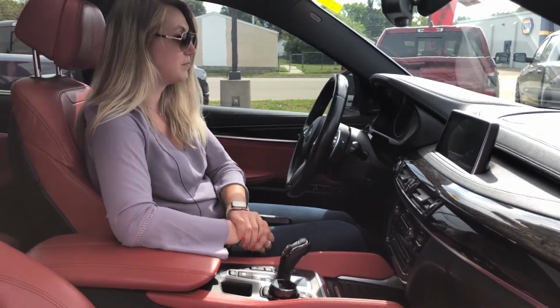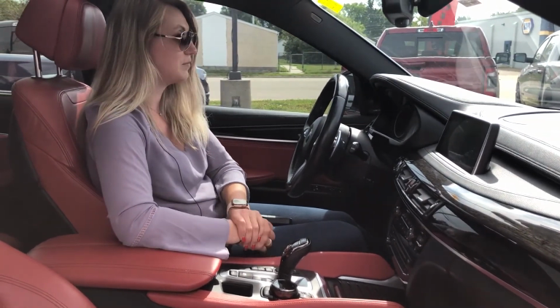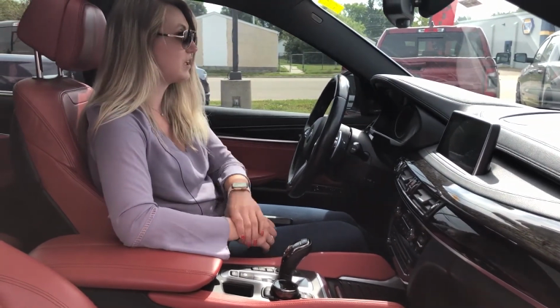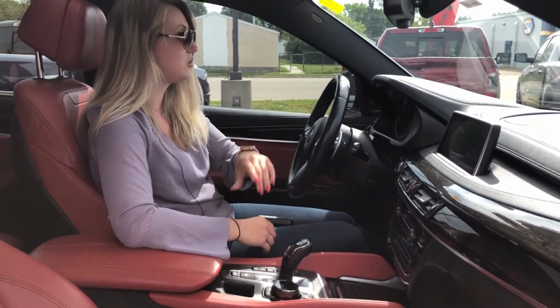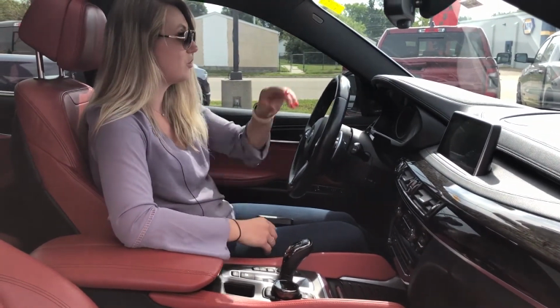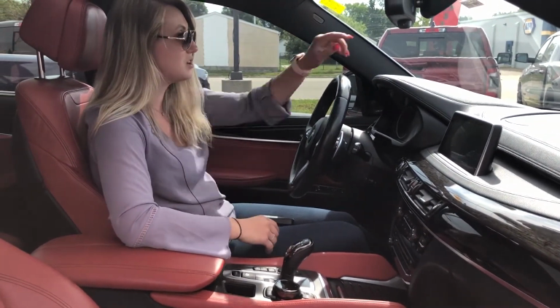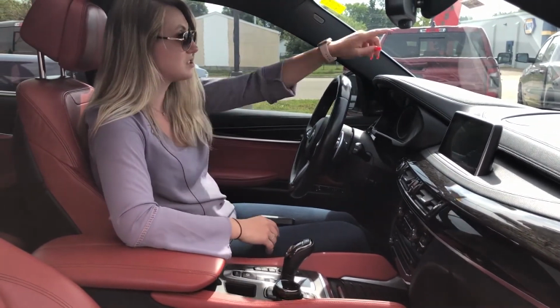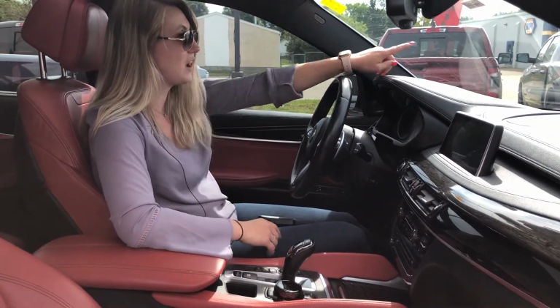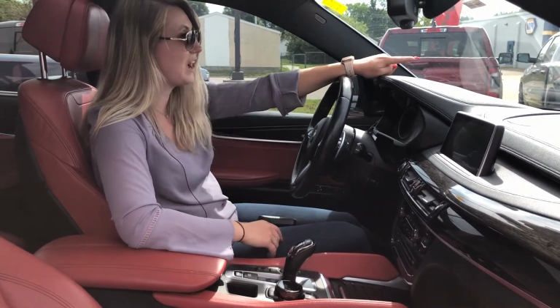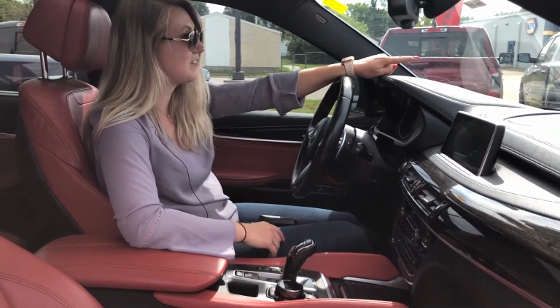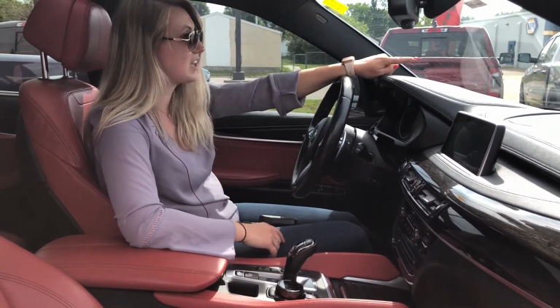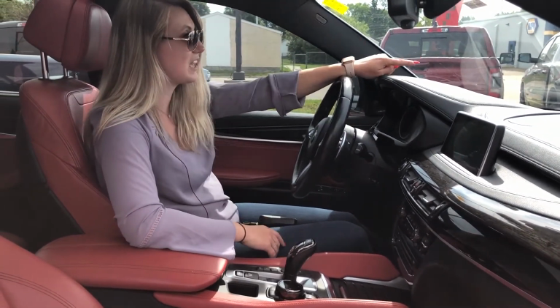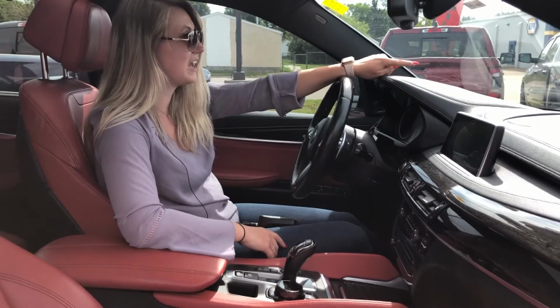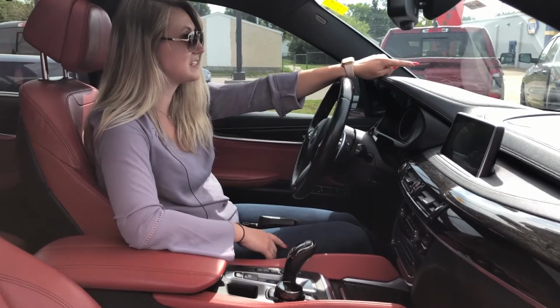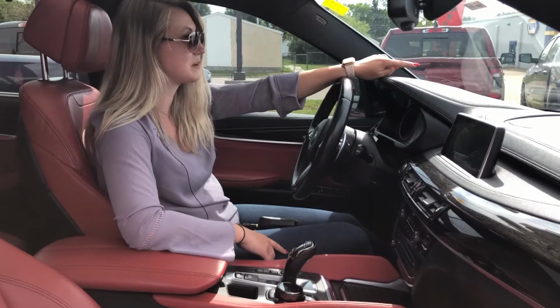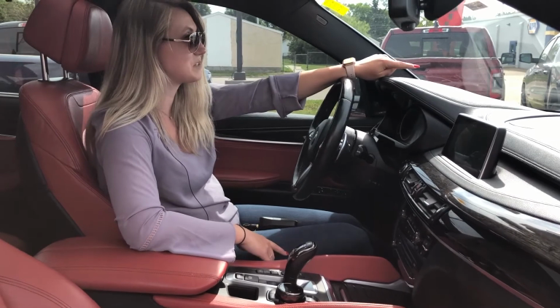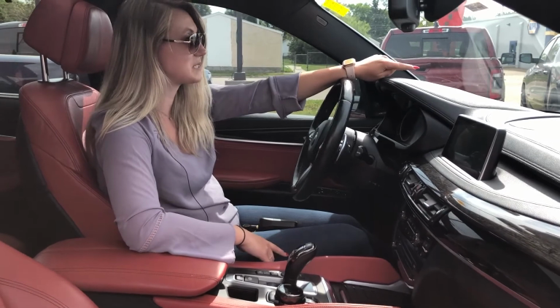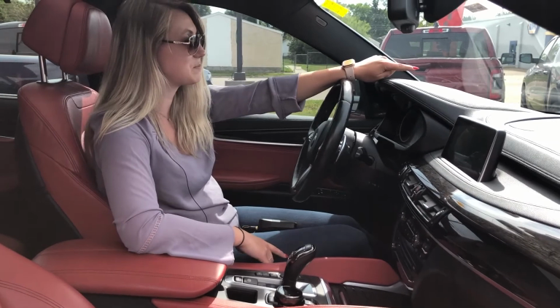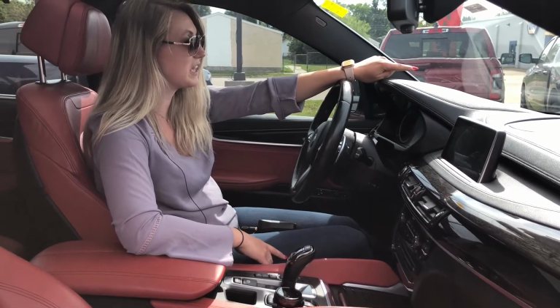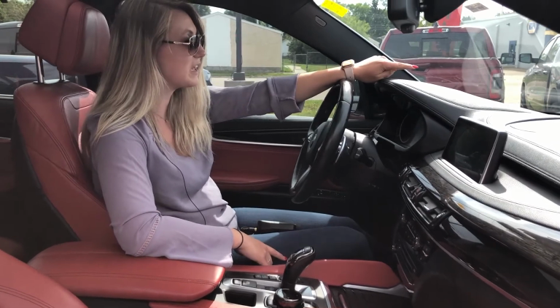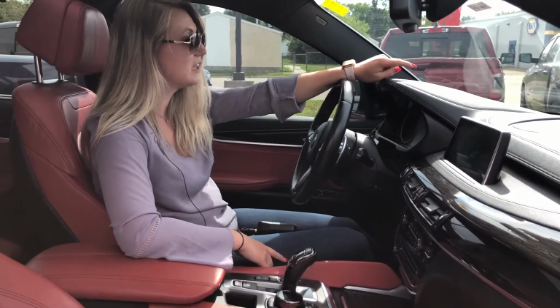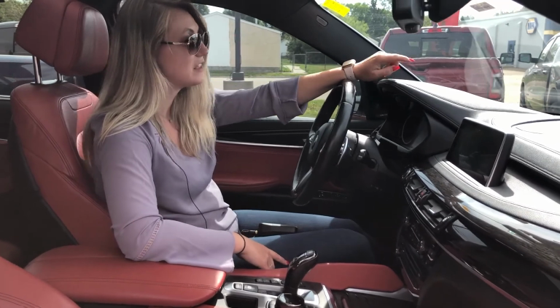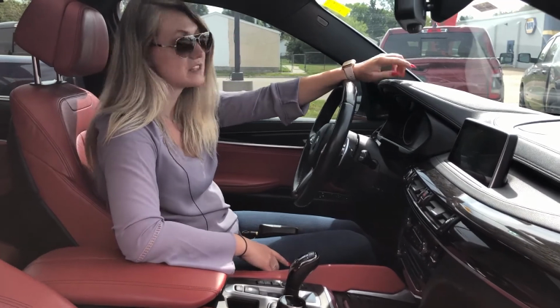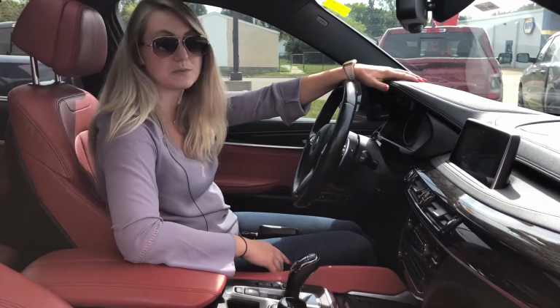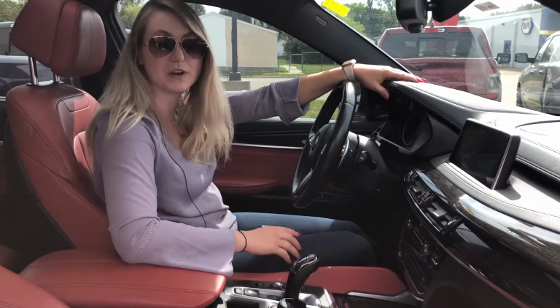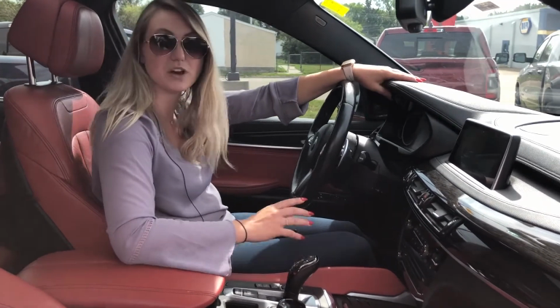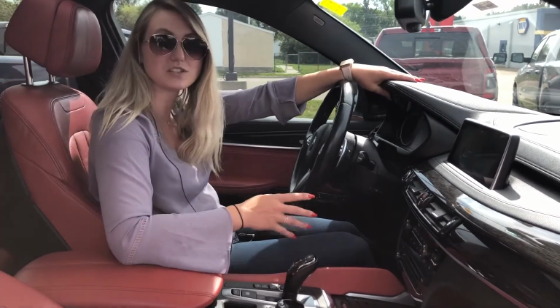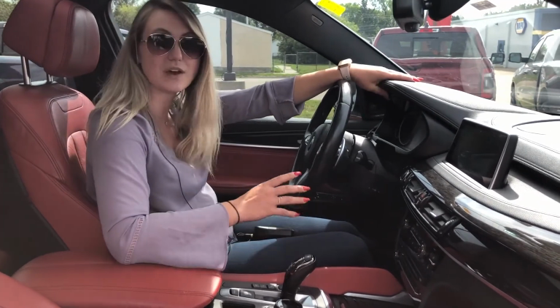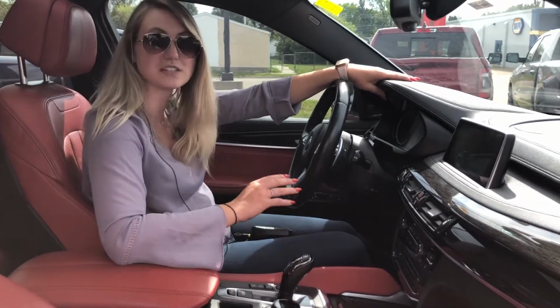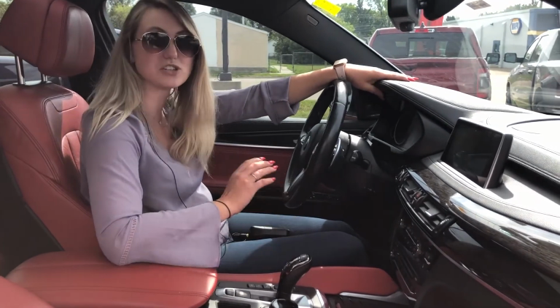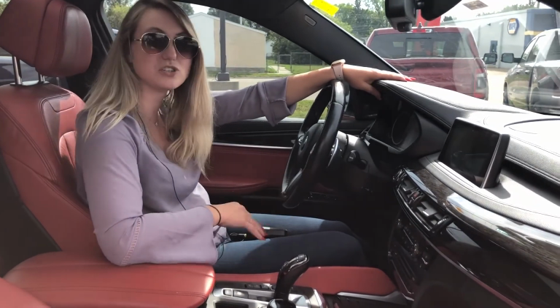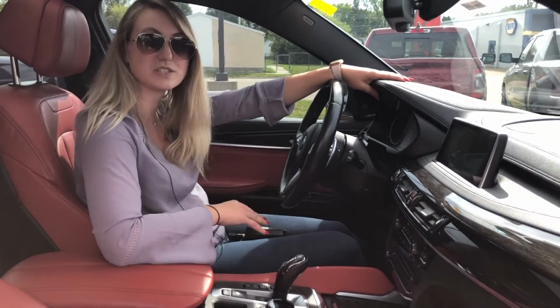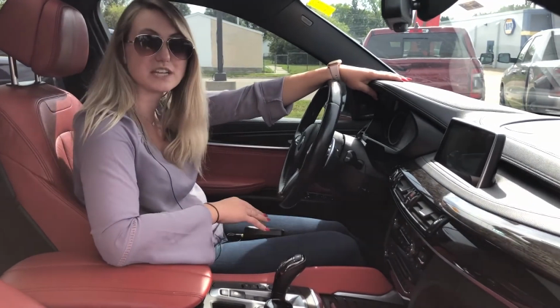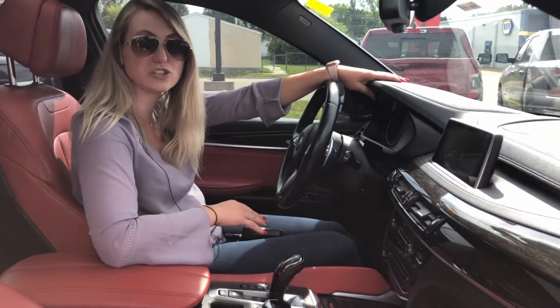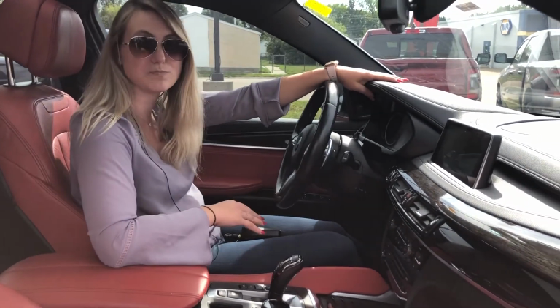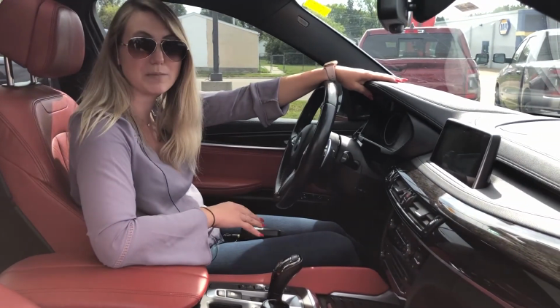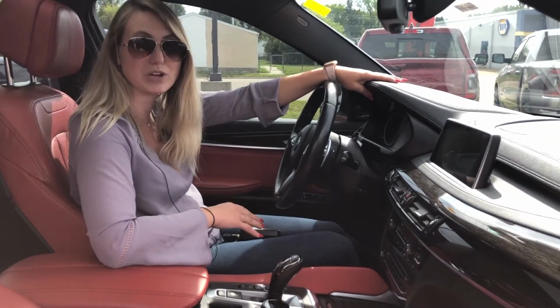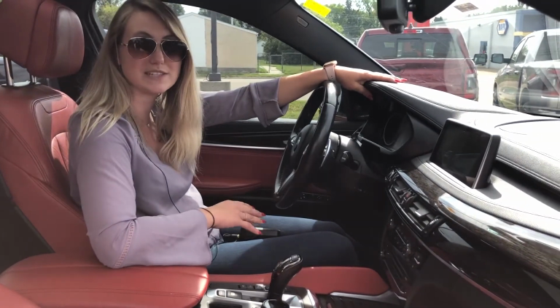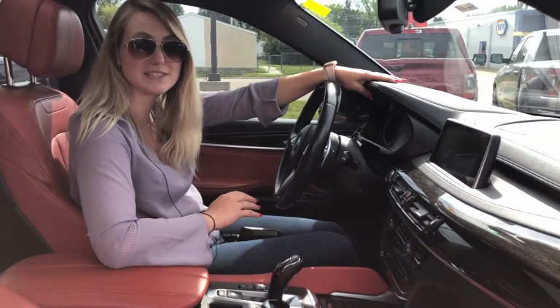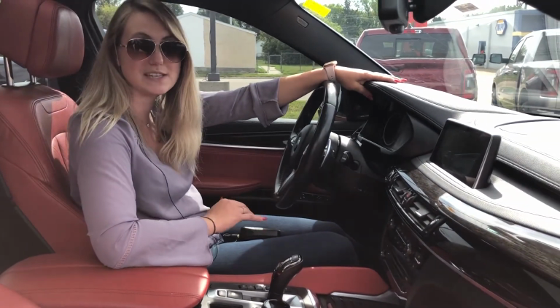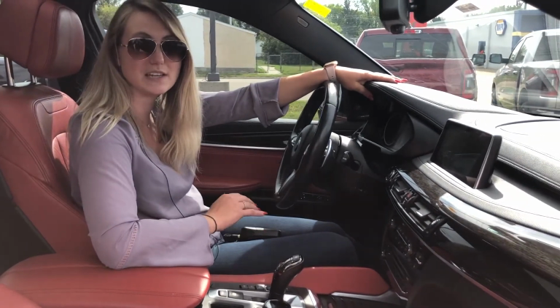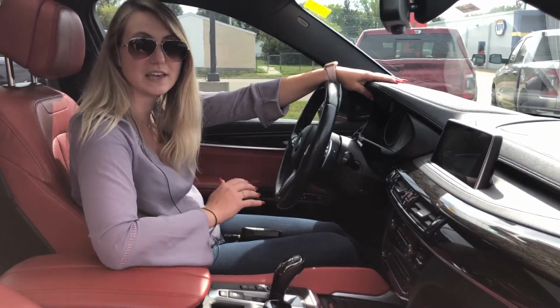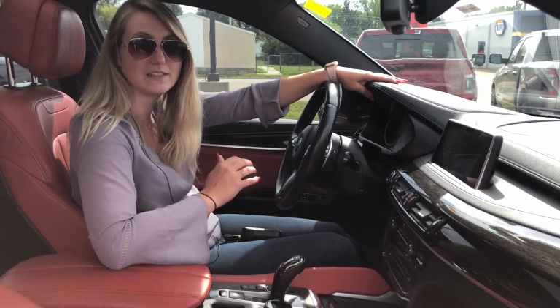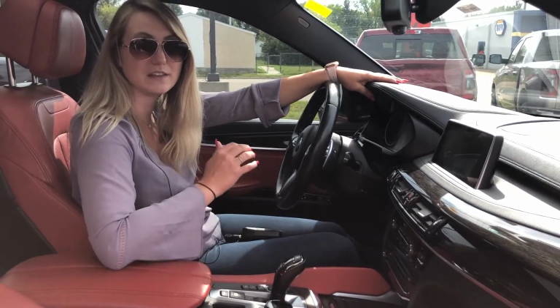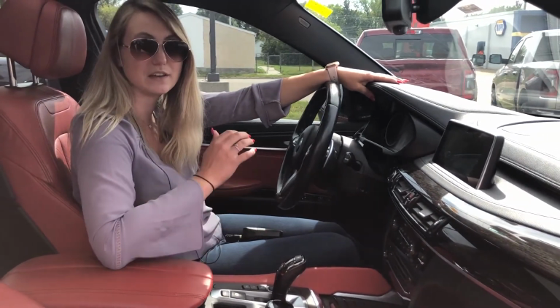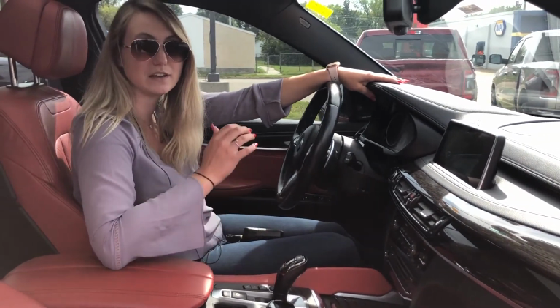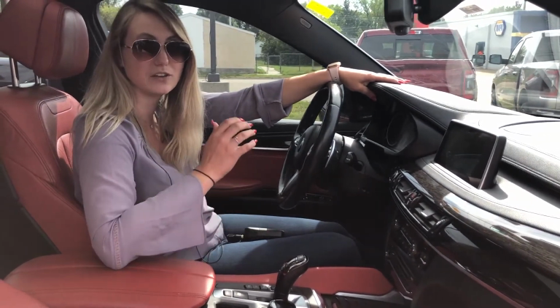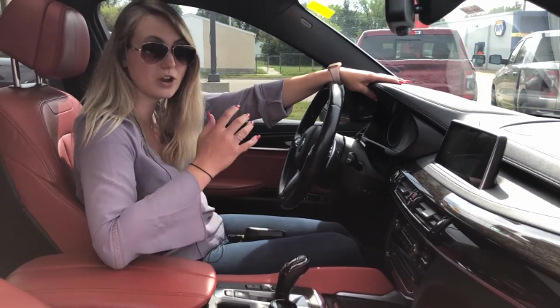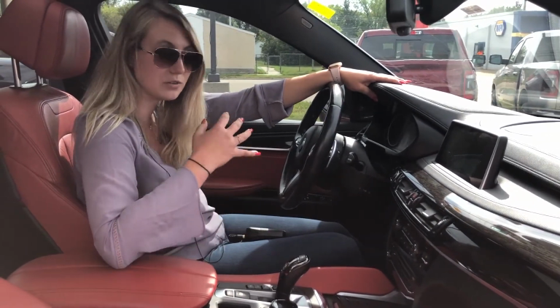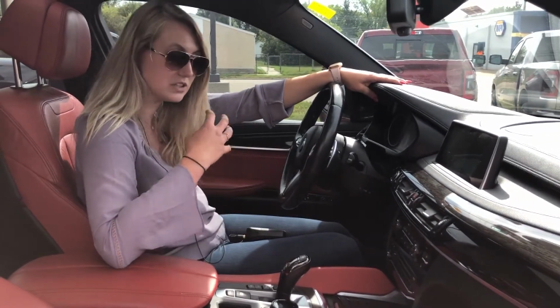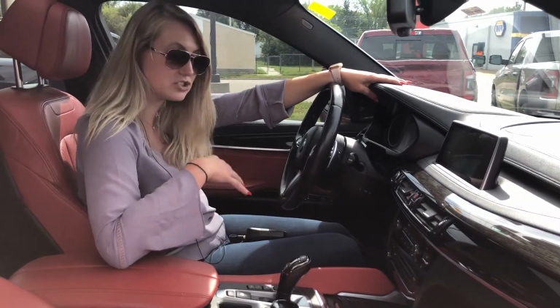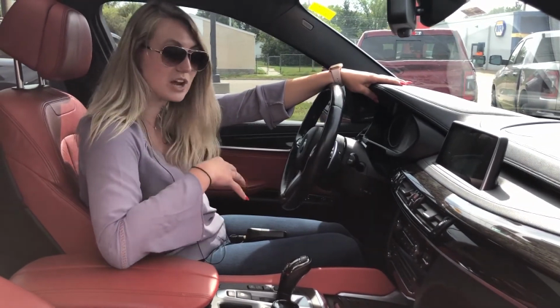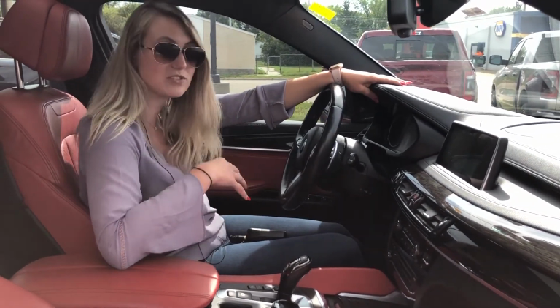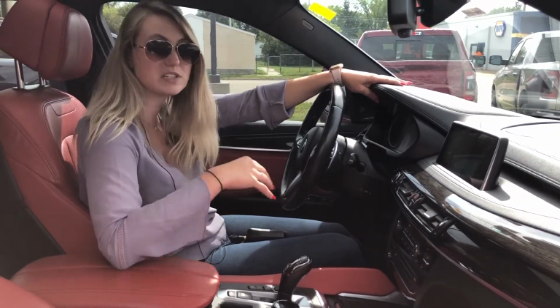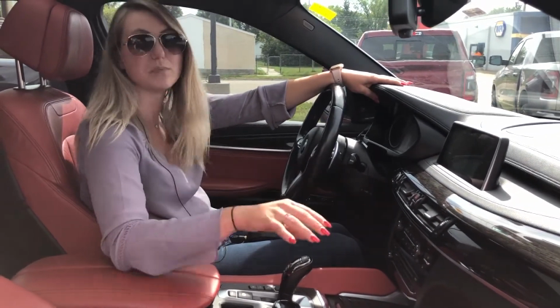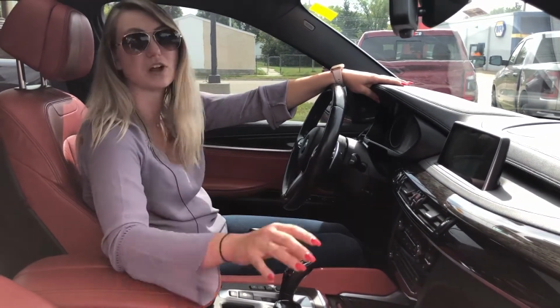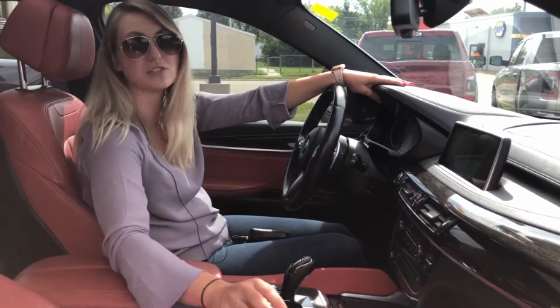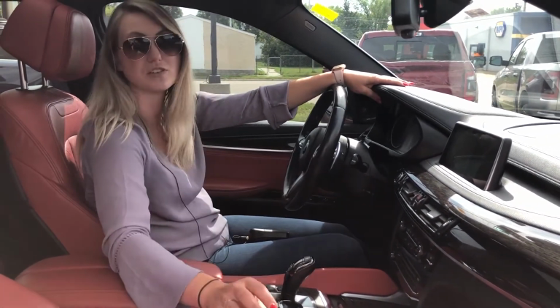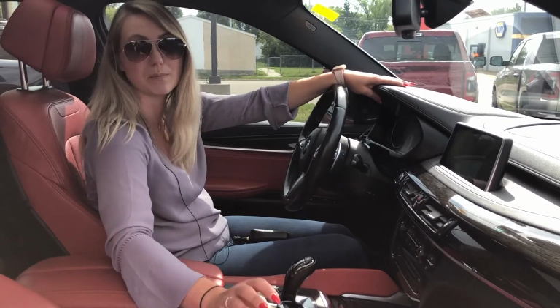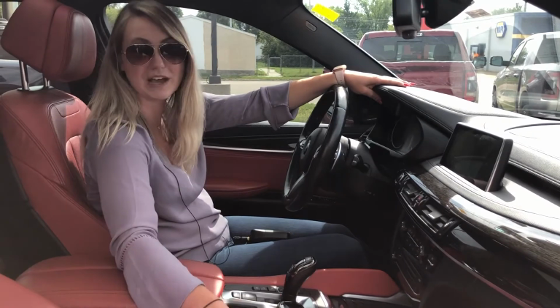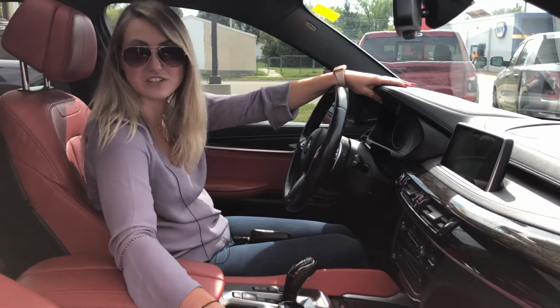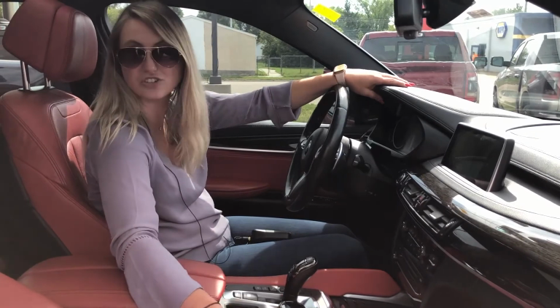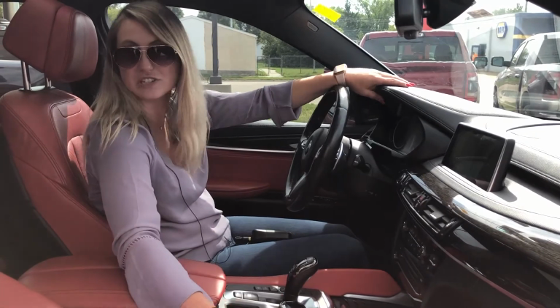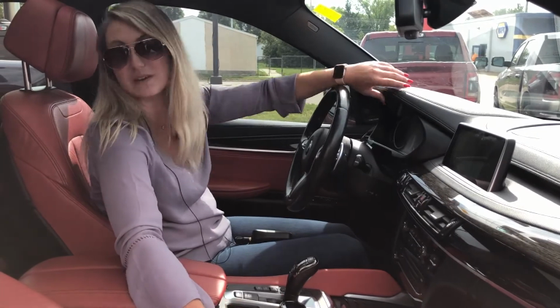You also have a heads up display. This one also has two-stage memory seating in not only the driver's seat but also the passenger seat.